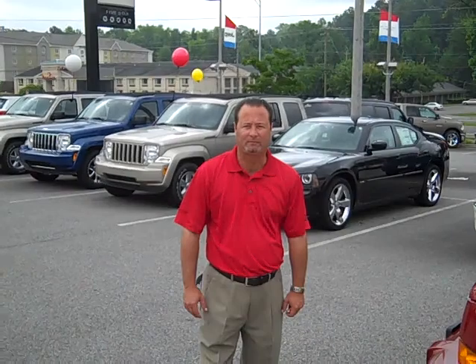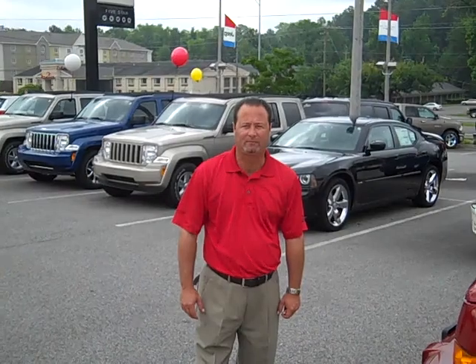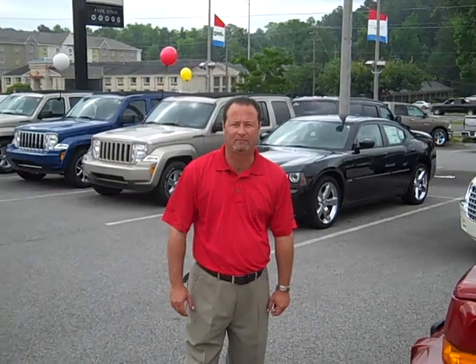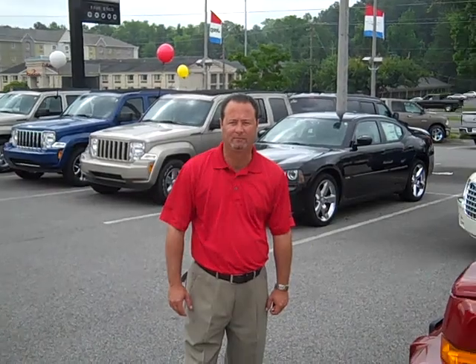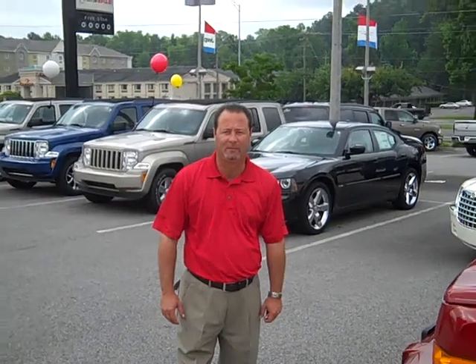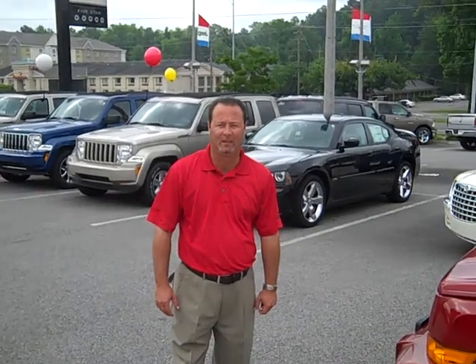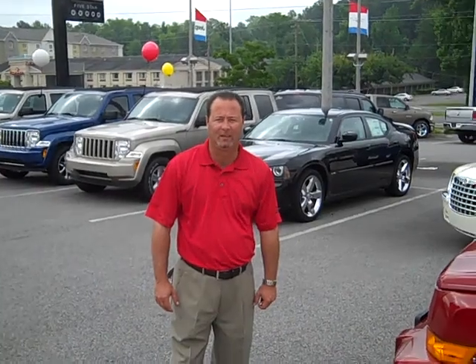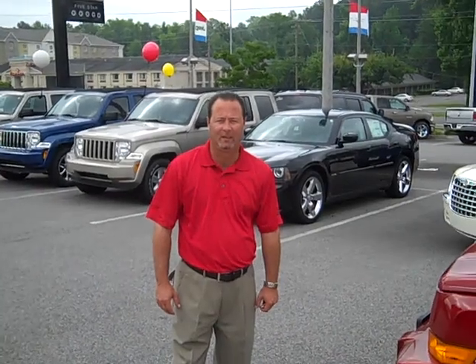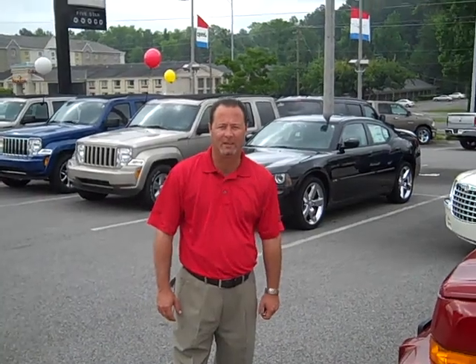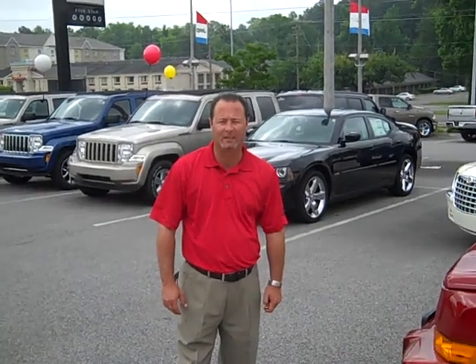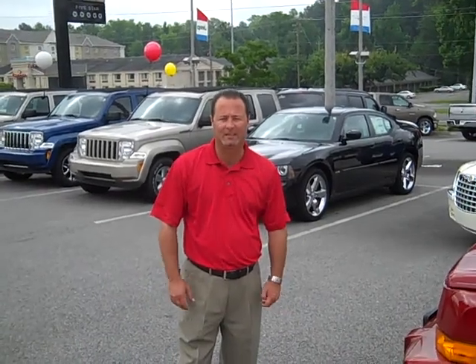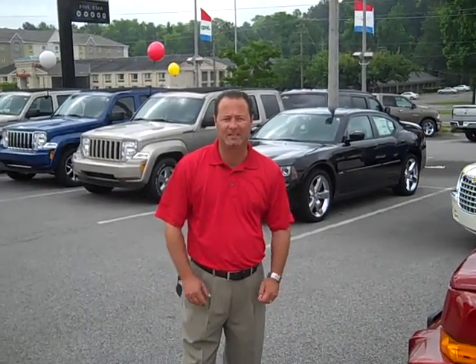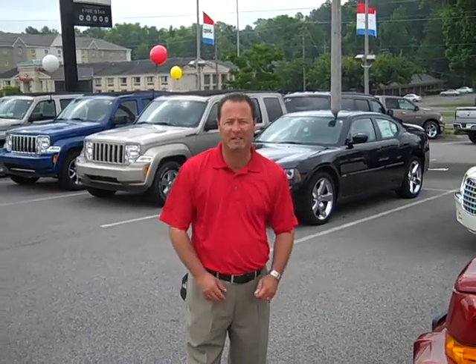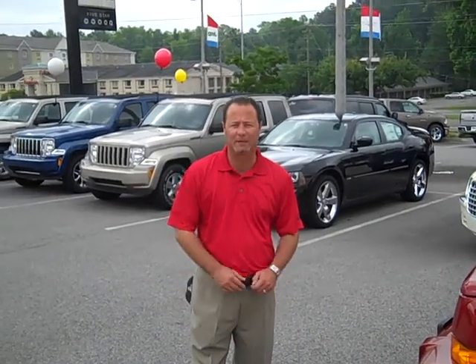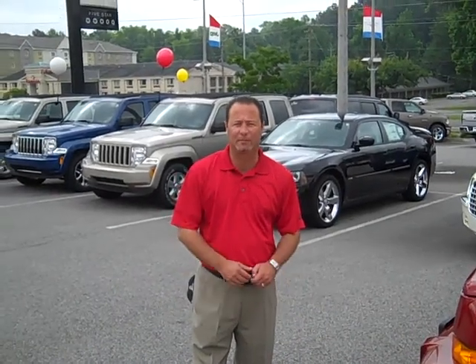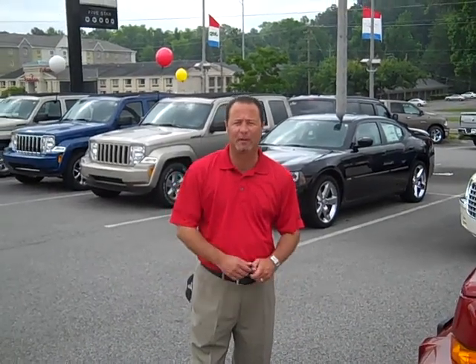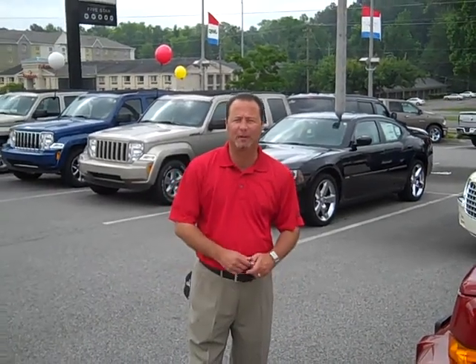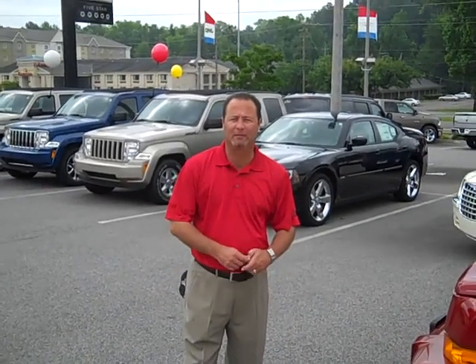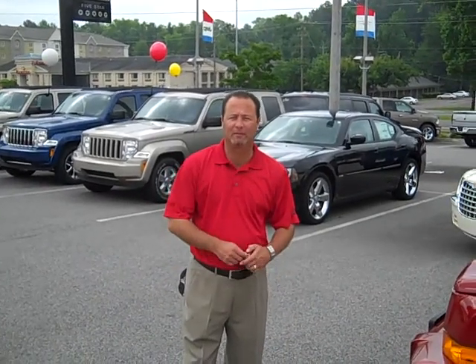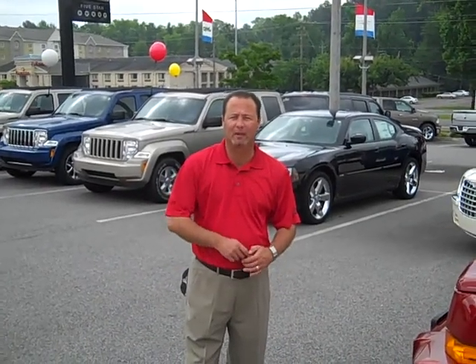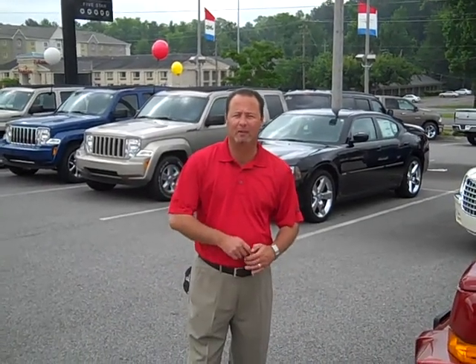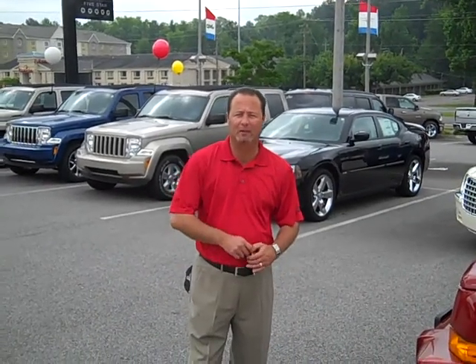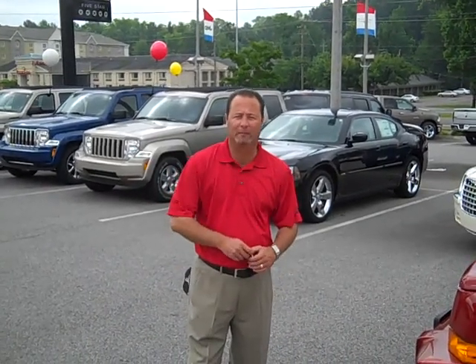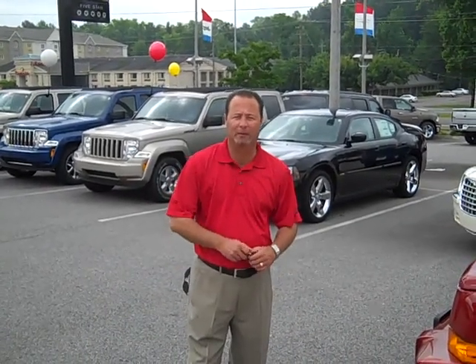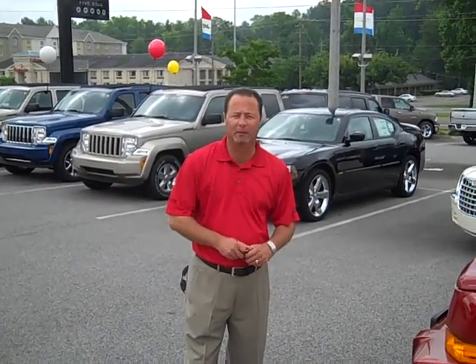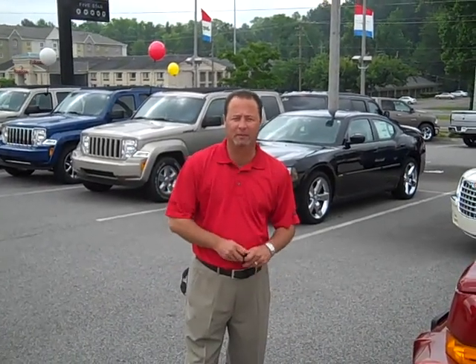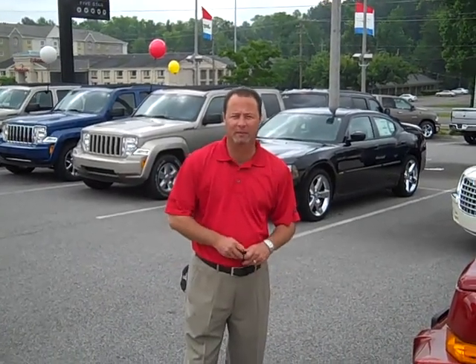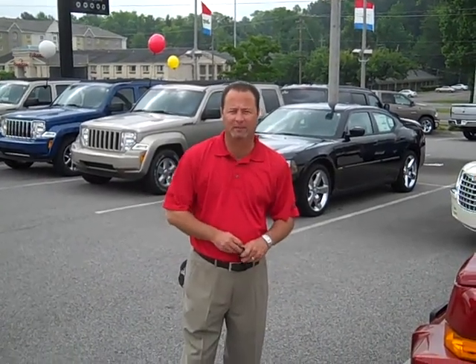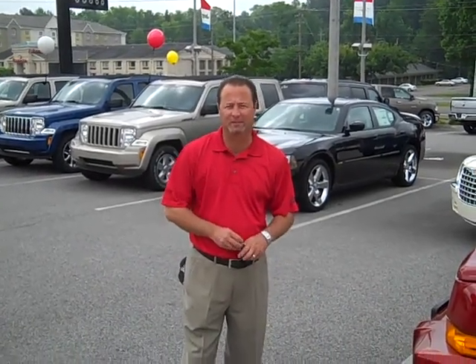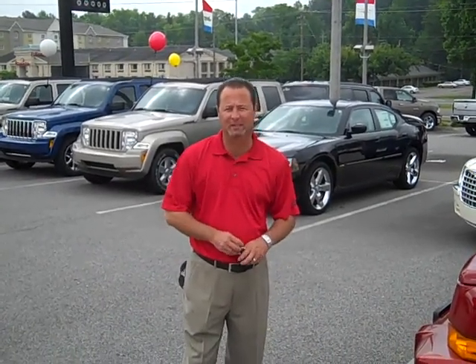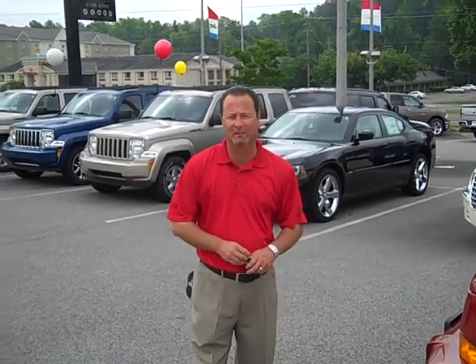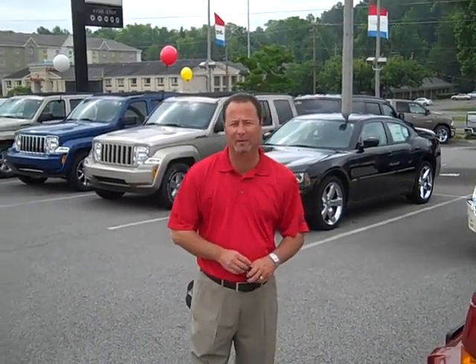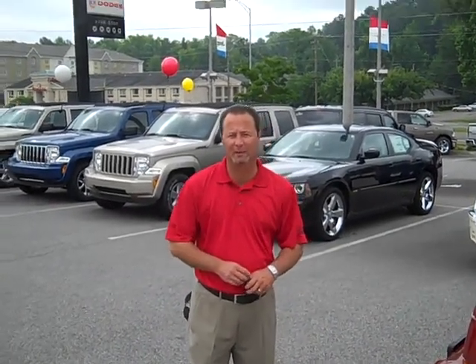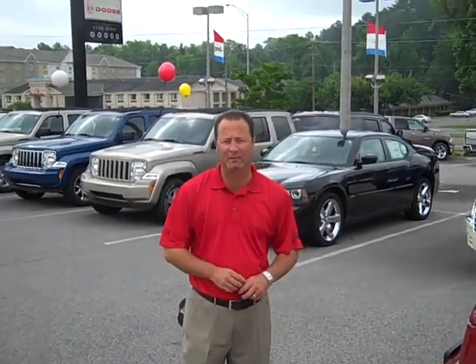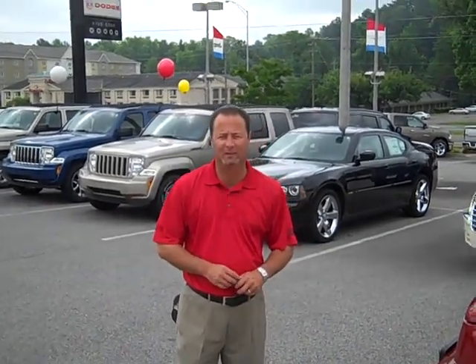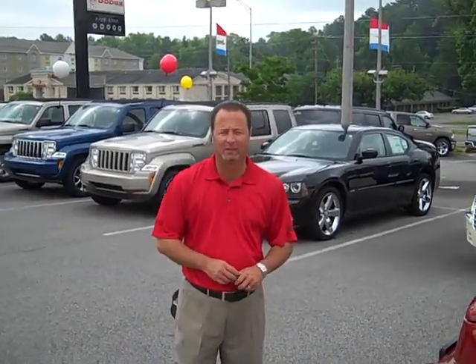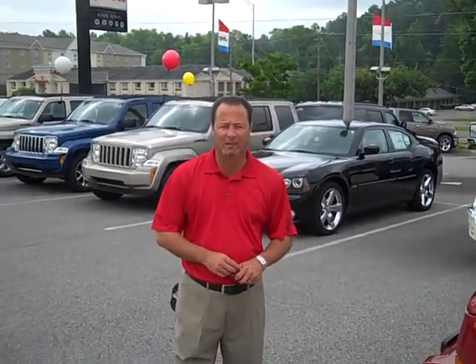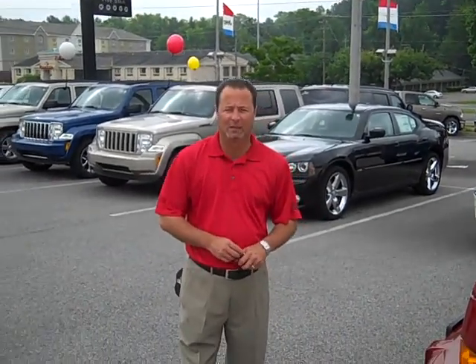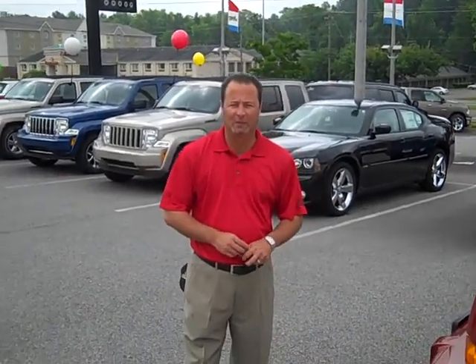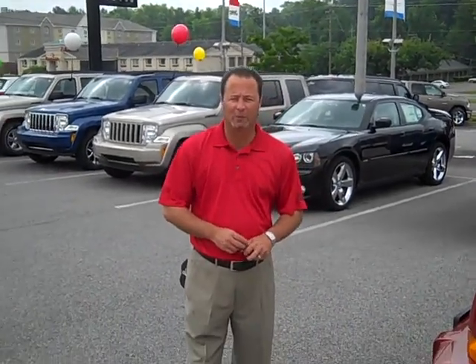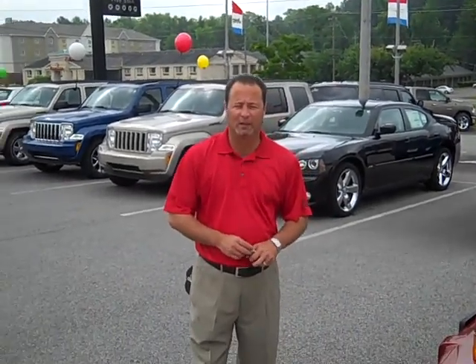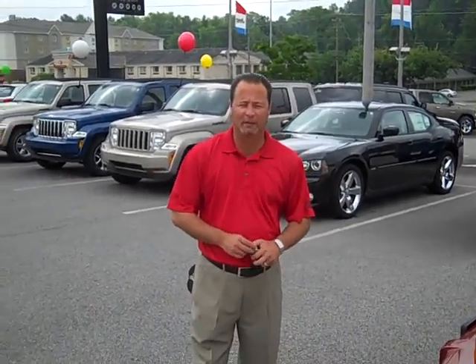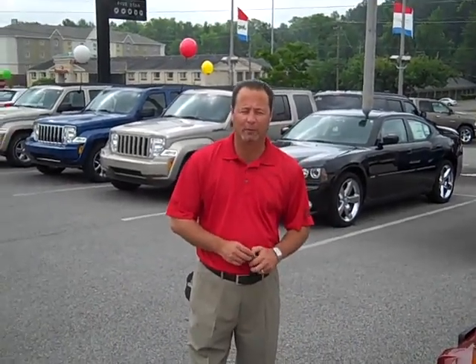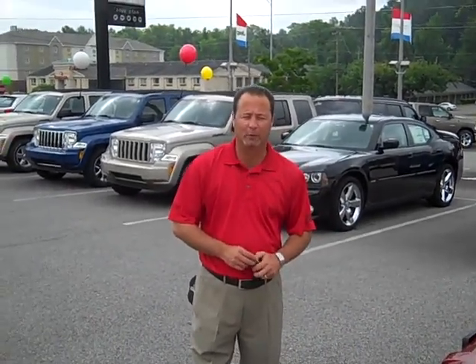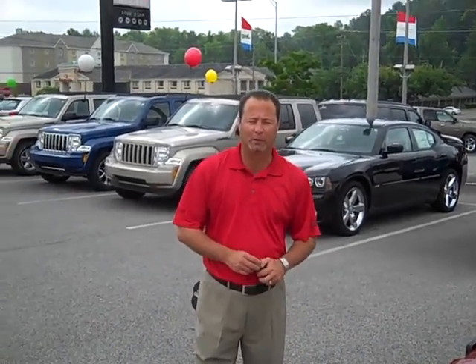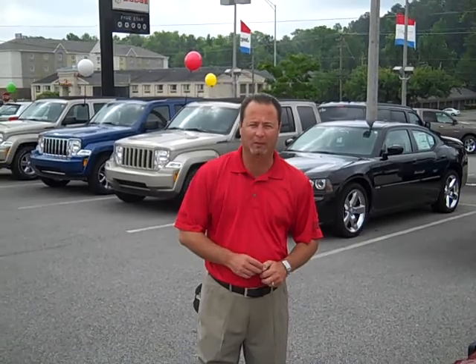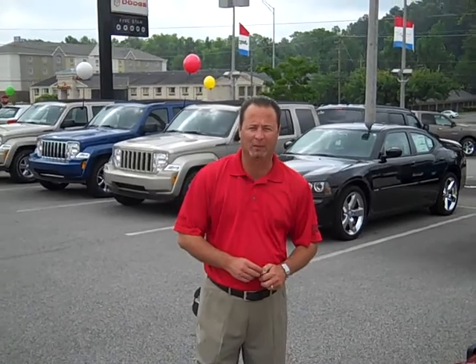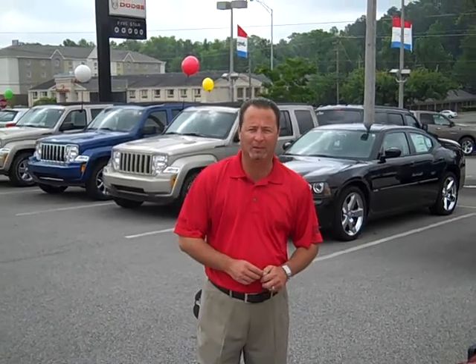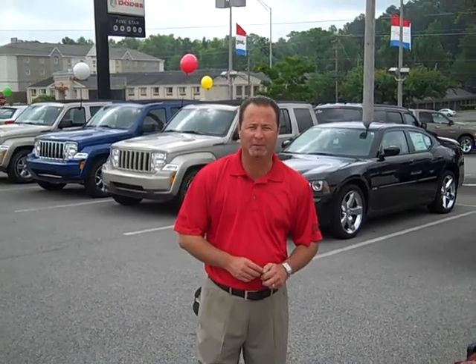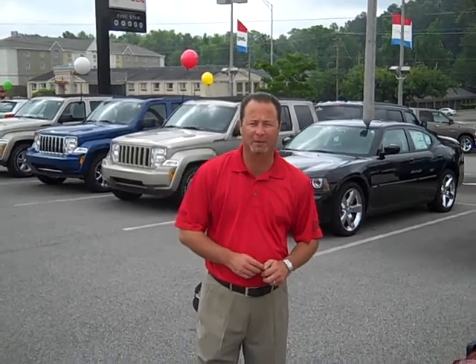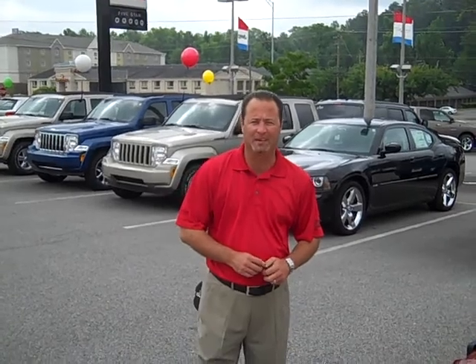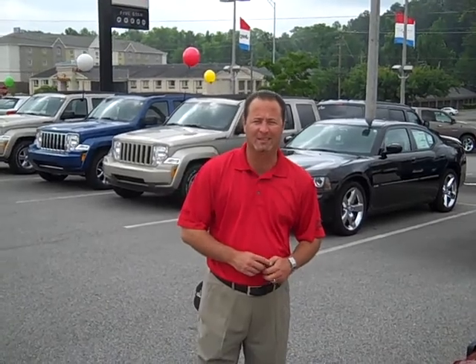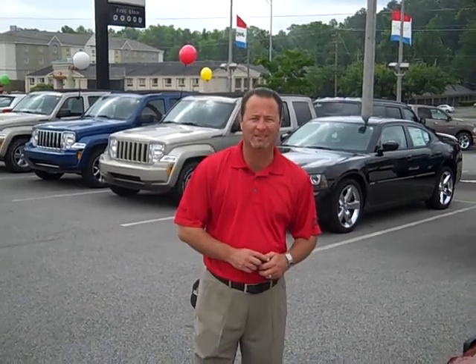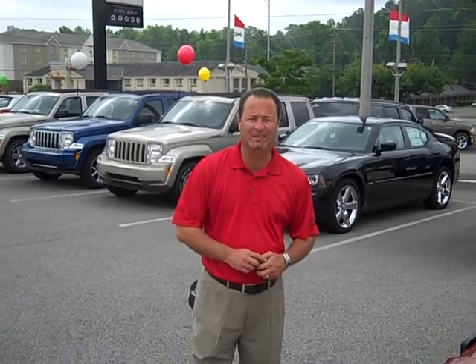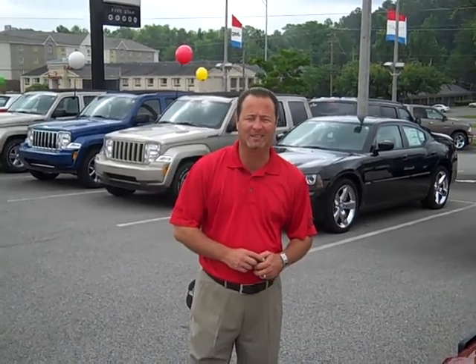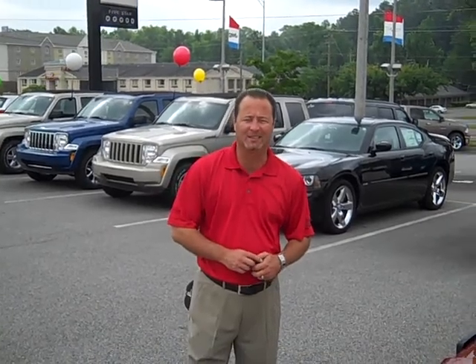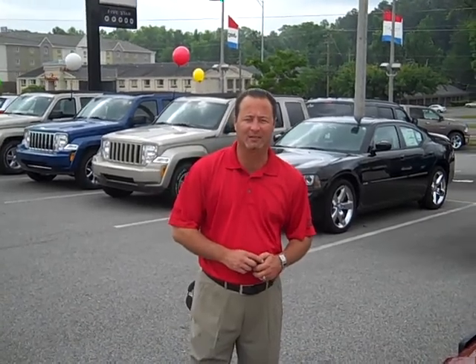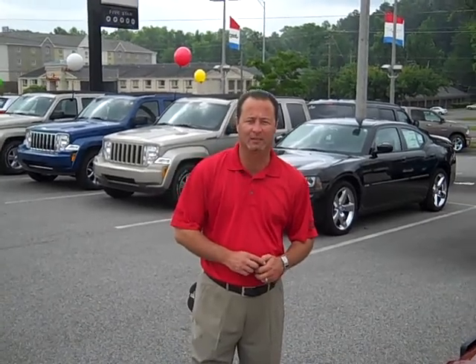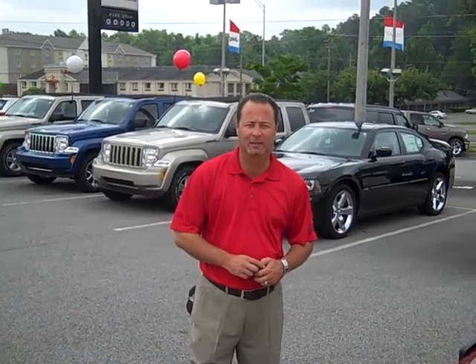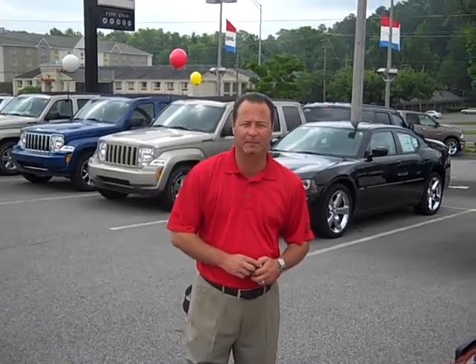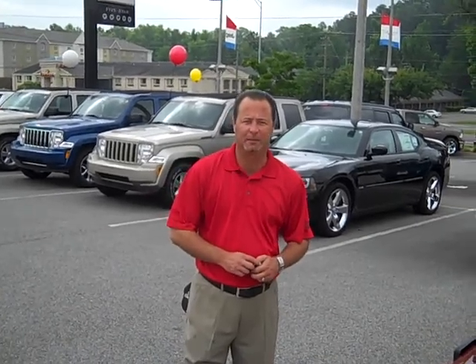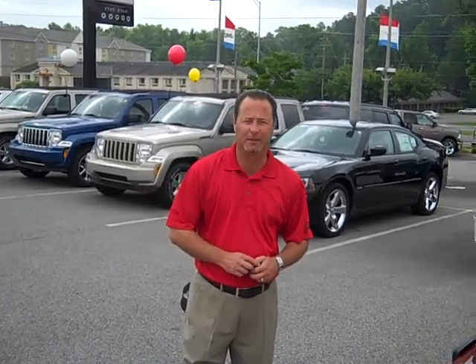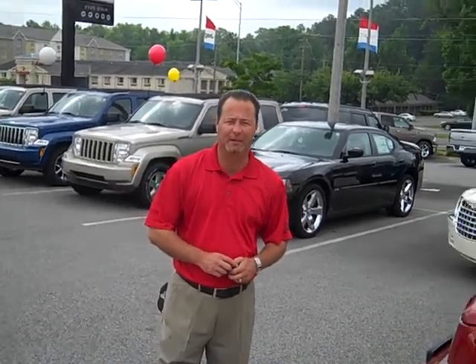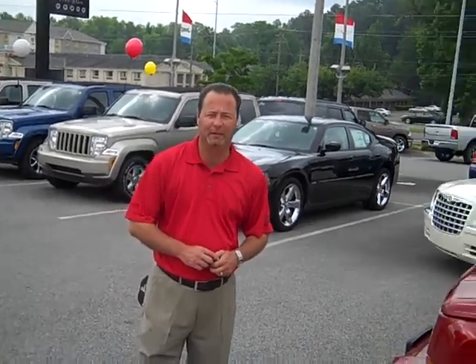Hi, this is James Pratt, Wattler Automotive, Tuscaloosa, Alabama. I'm going to give you a quick look at our 2006 Jeep Commander.